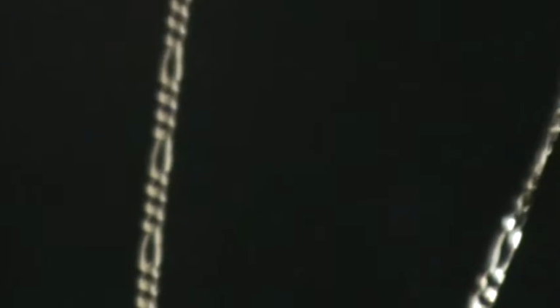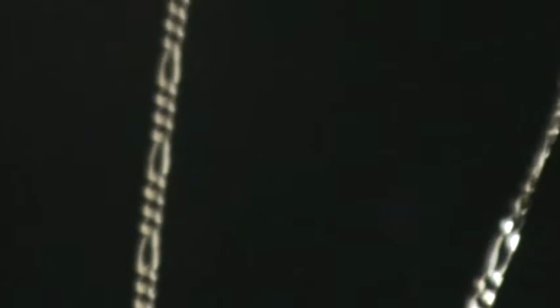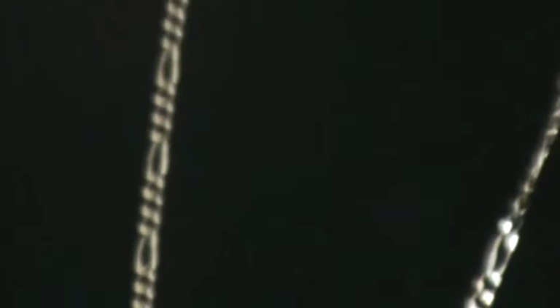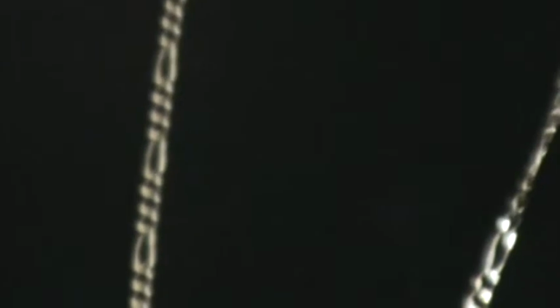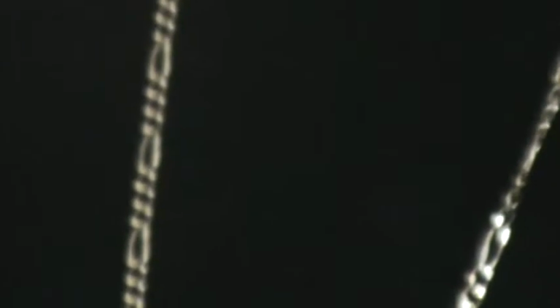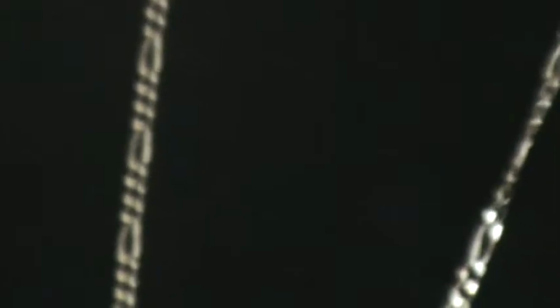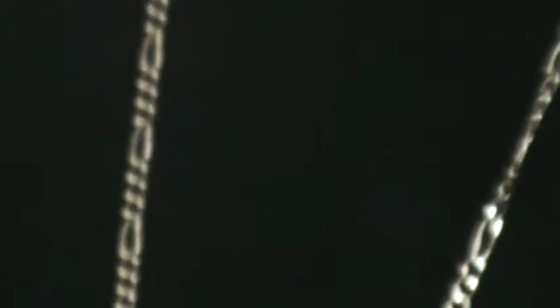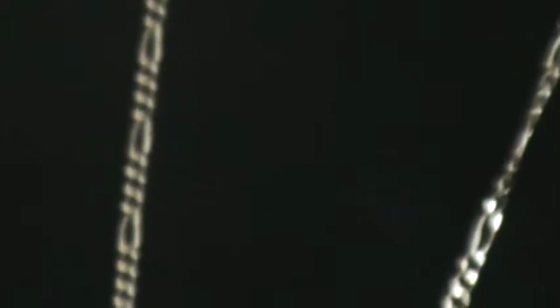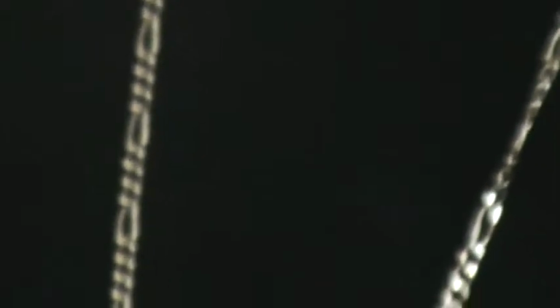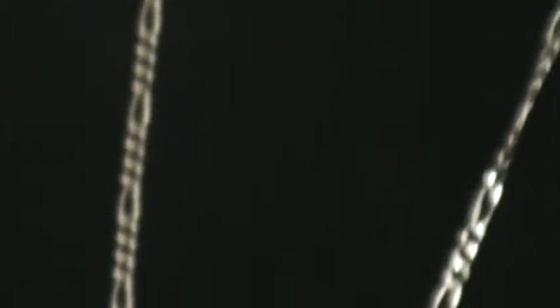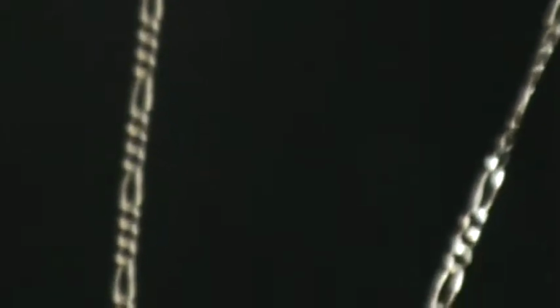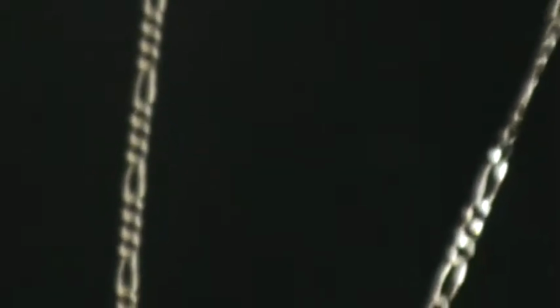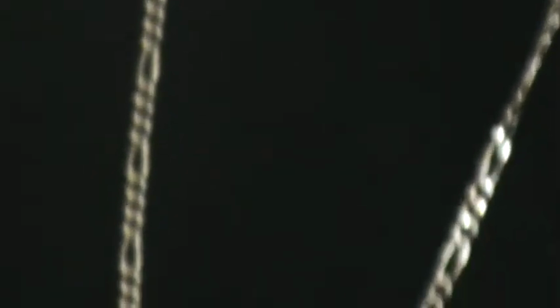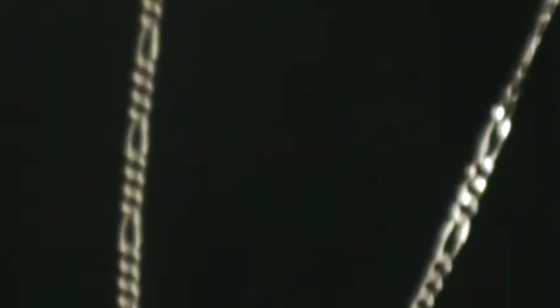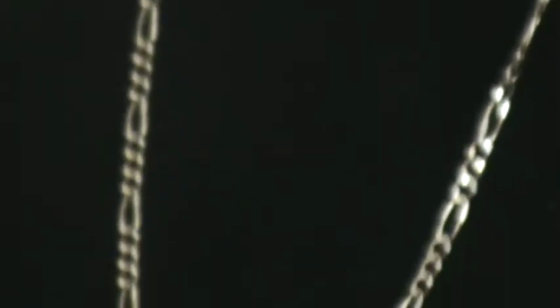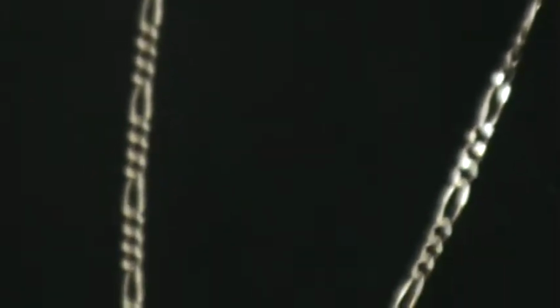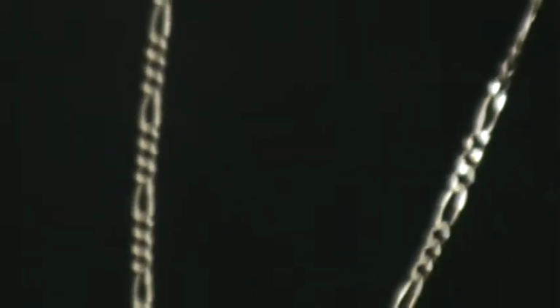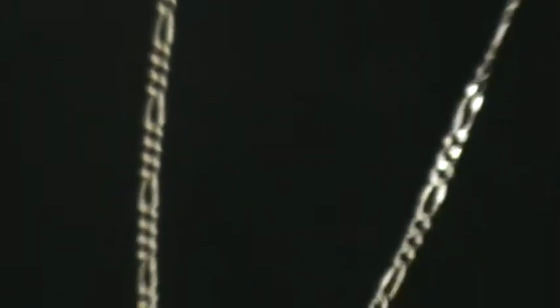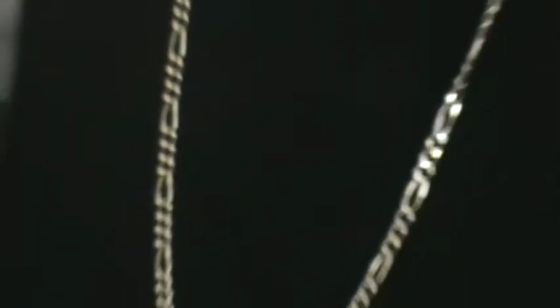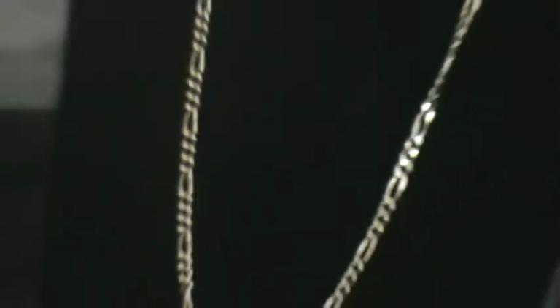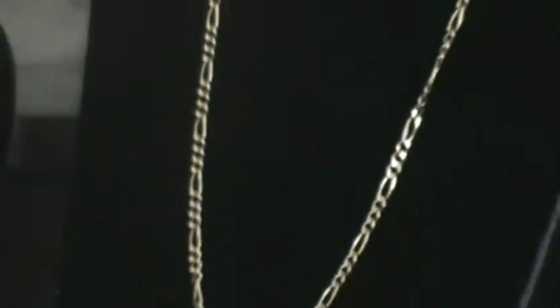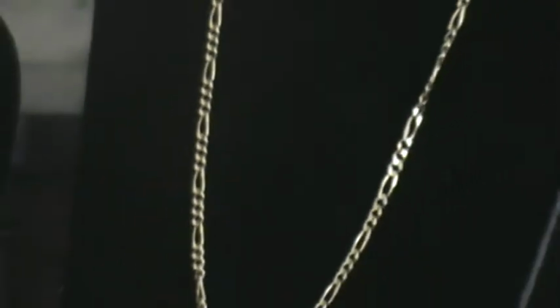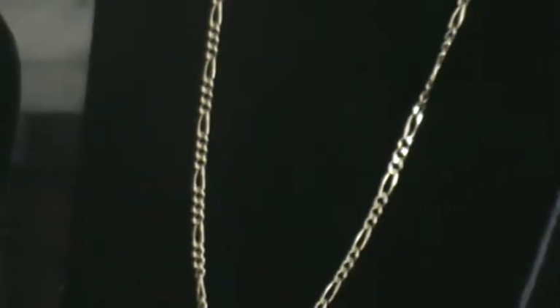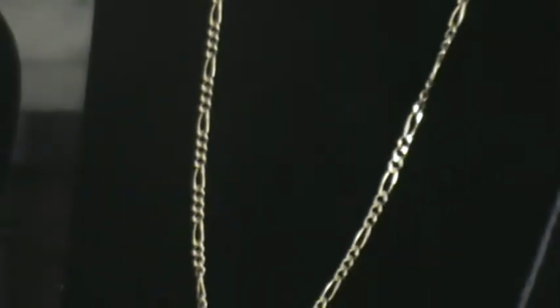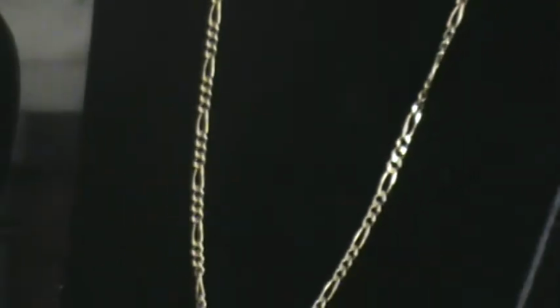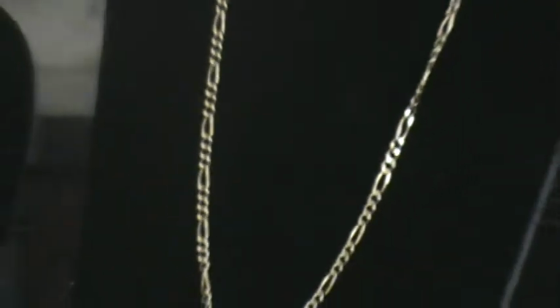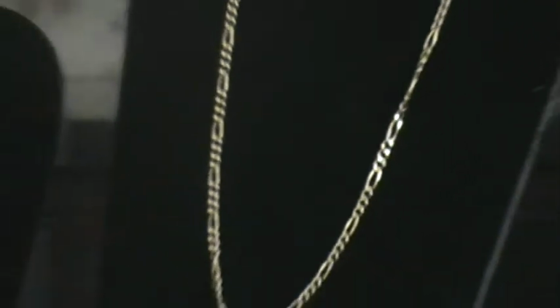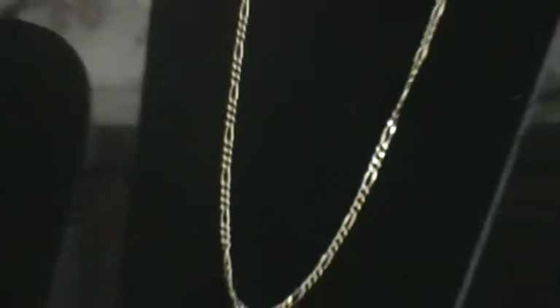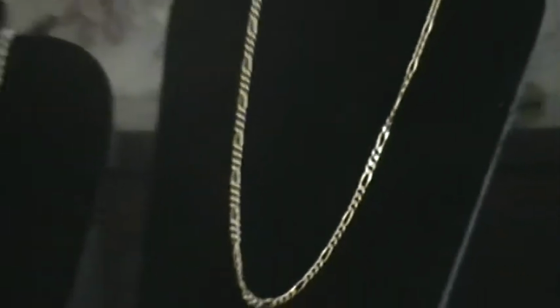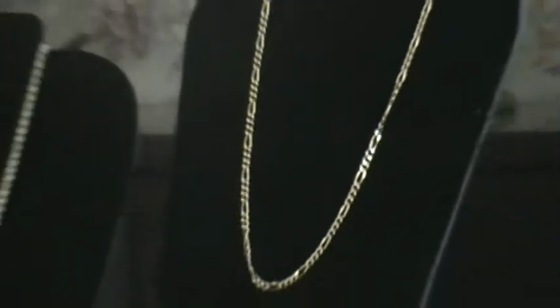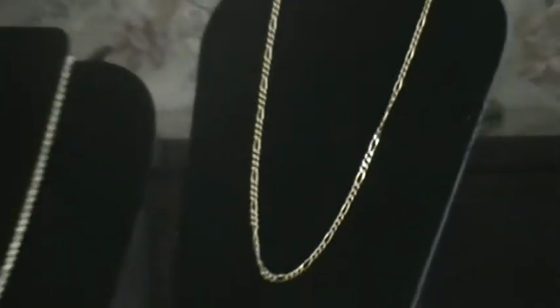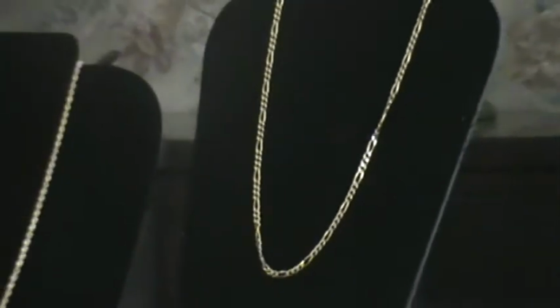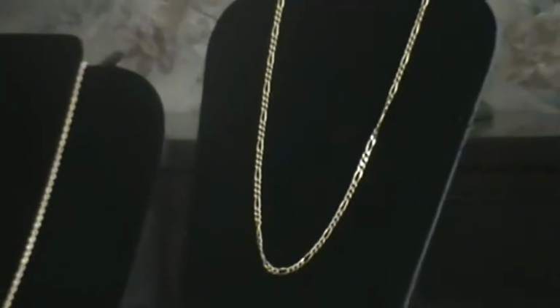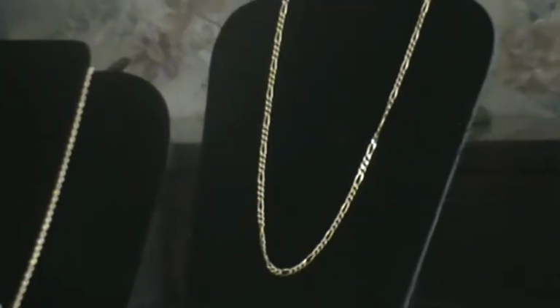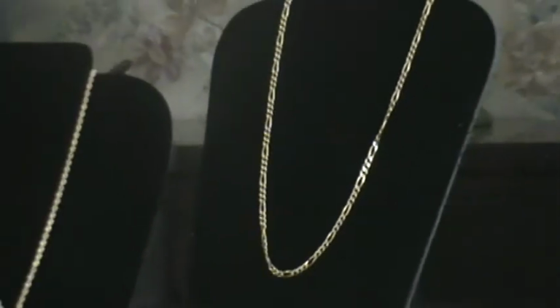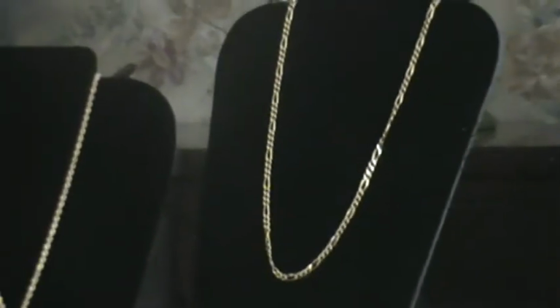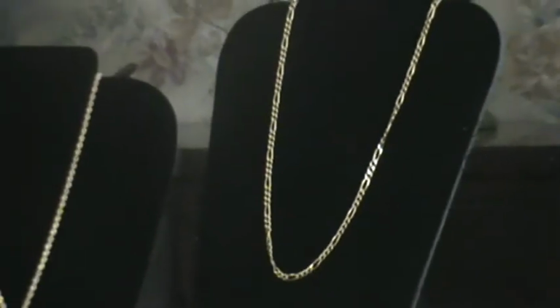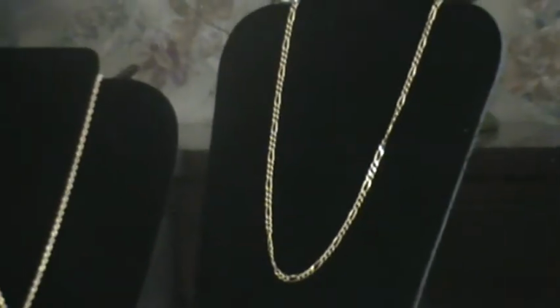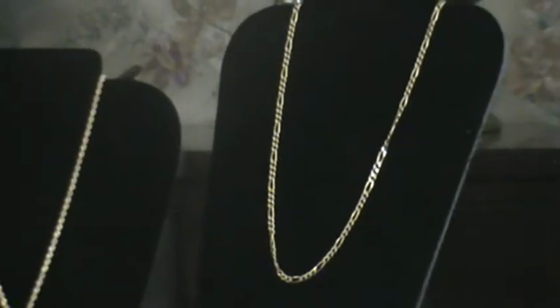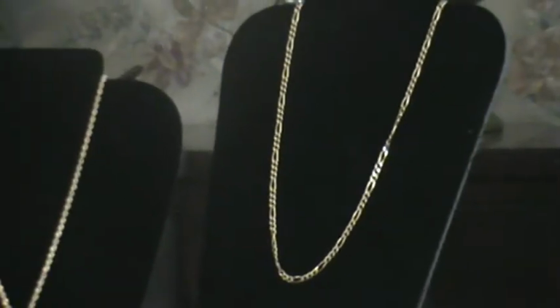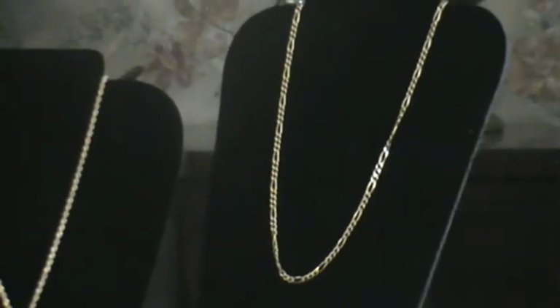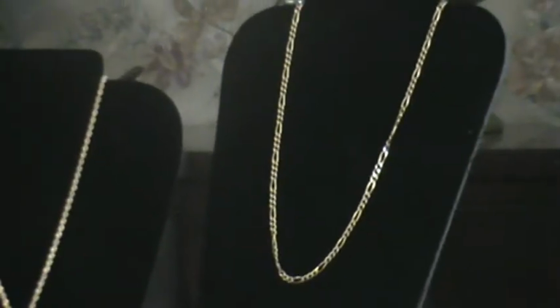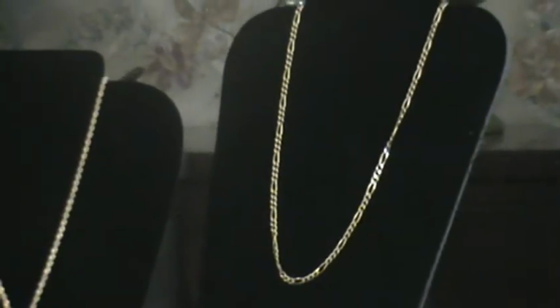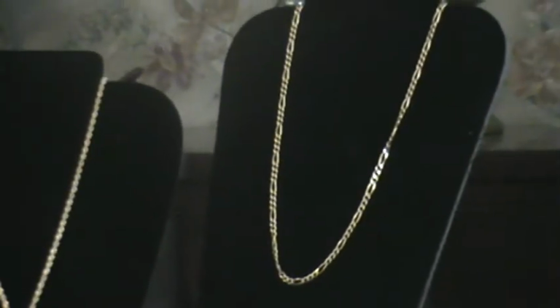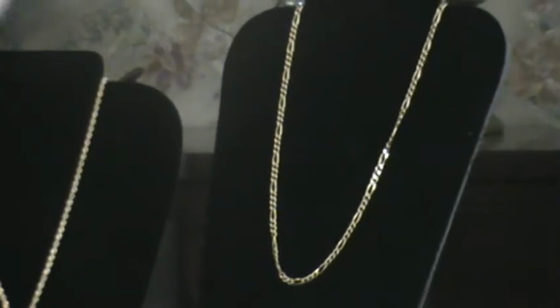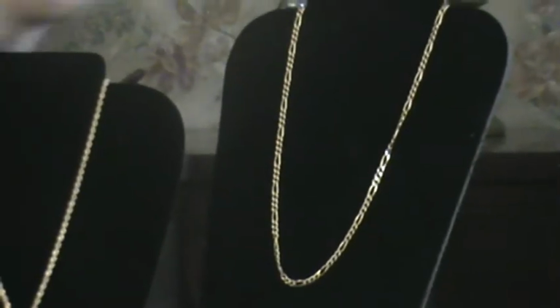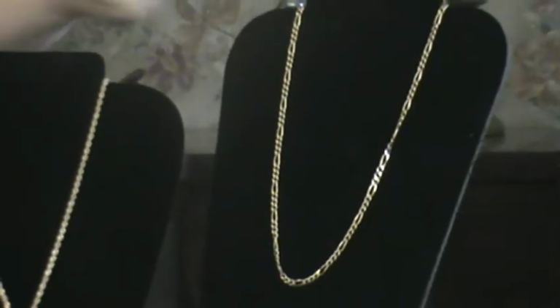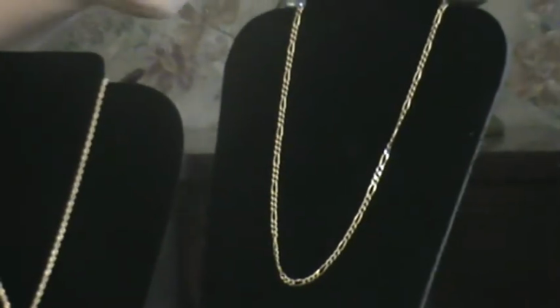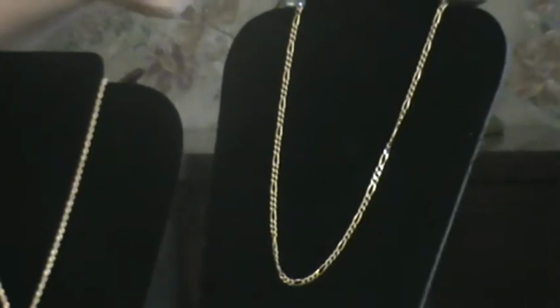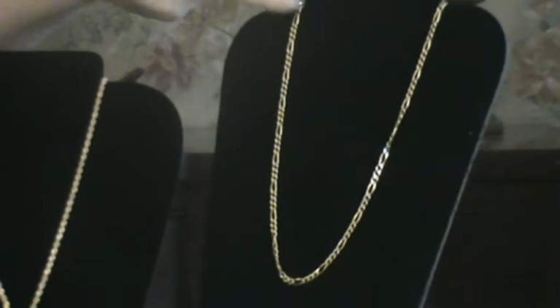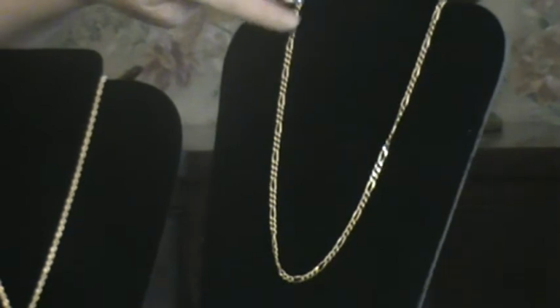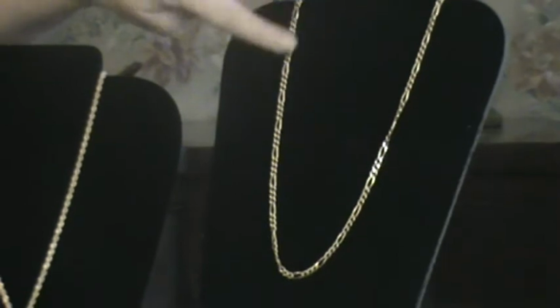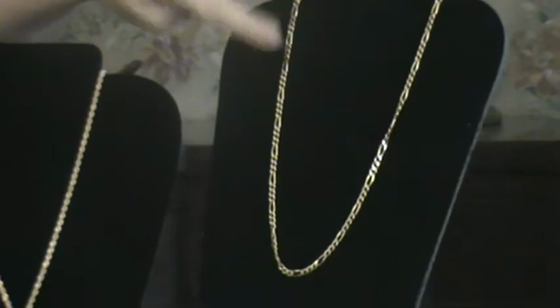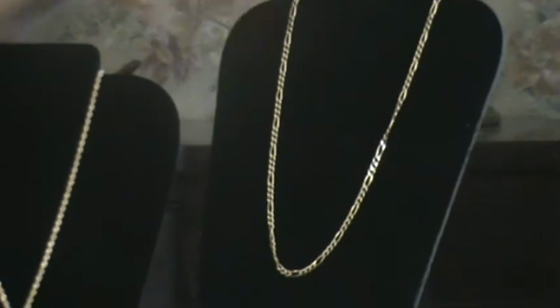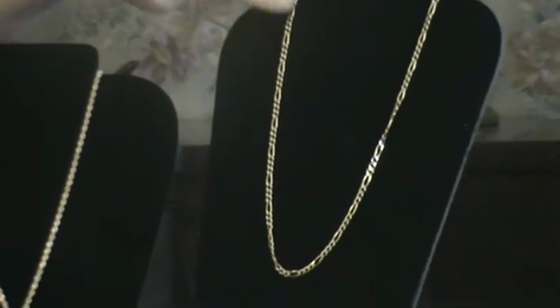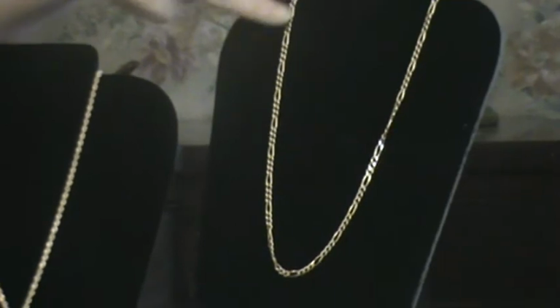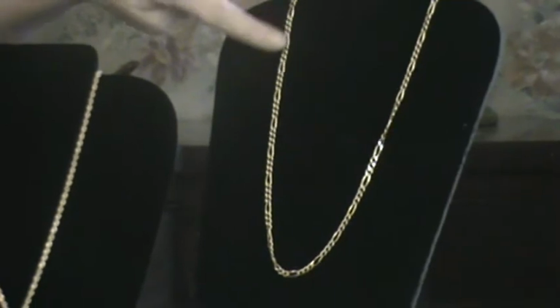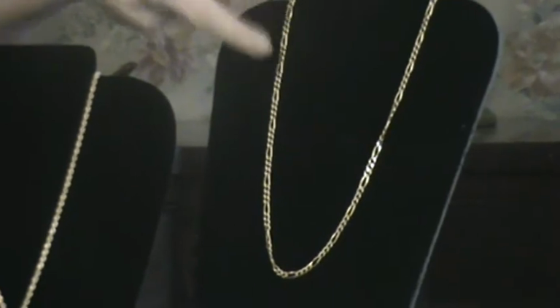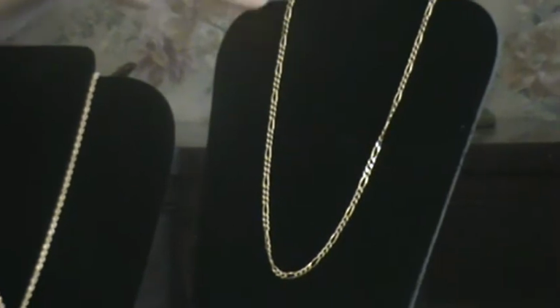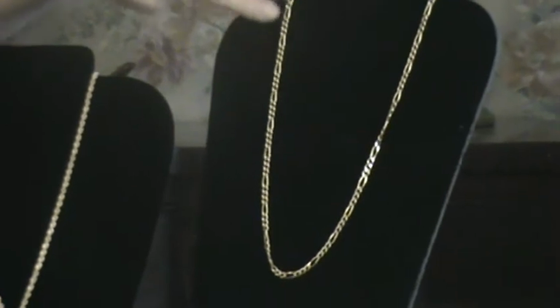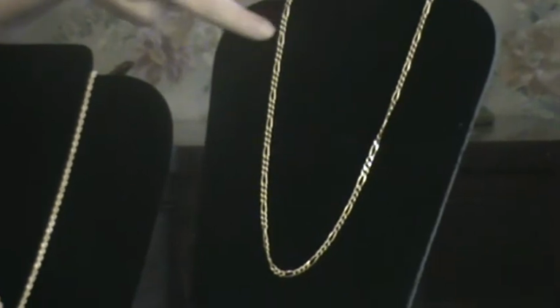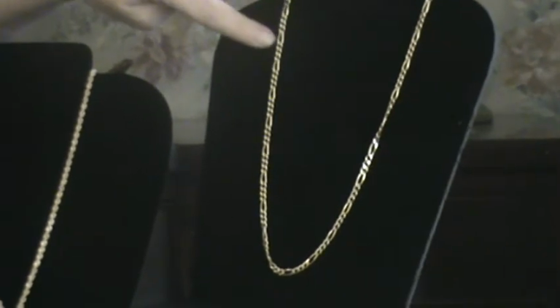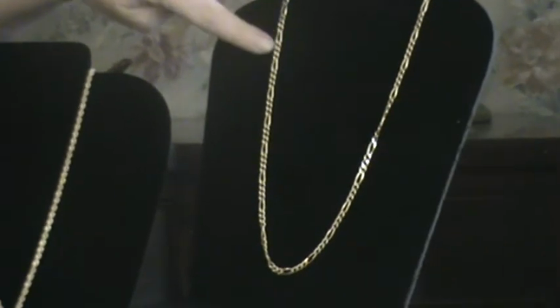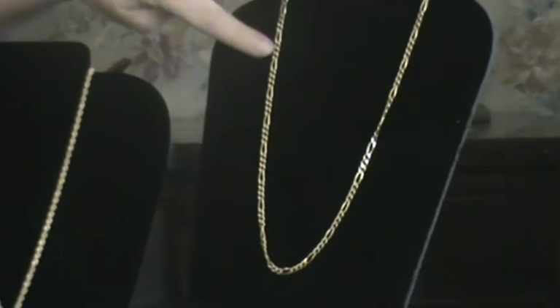This one here is a 14 karat gold figure chain. I'm going to say it's best for the men. Most of our items are for the men and the women, but this one I'm just going to stick with the men.